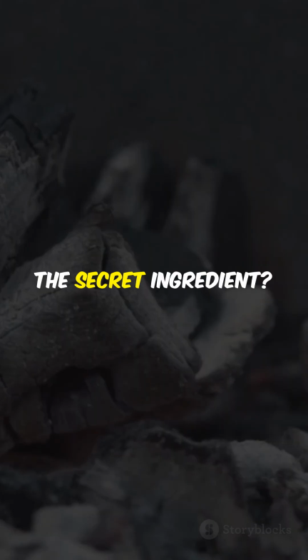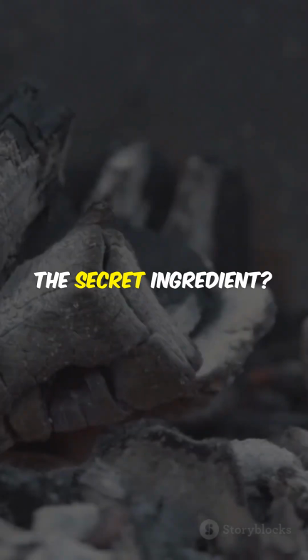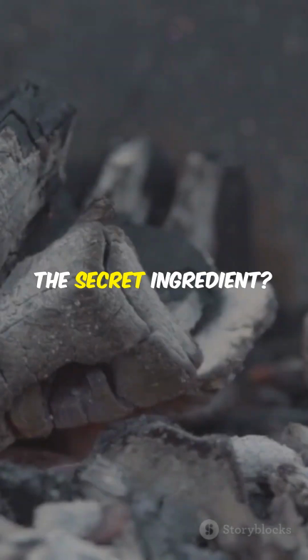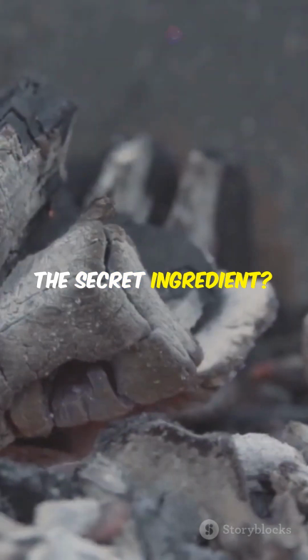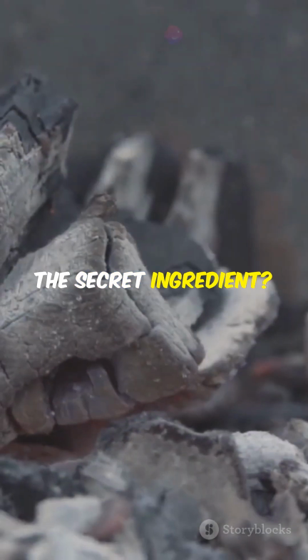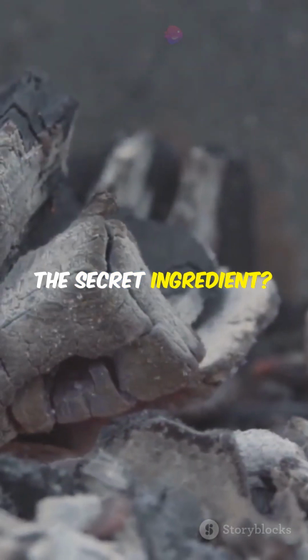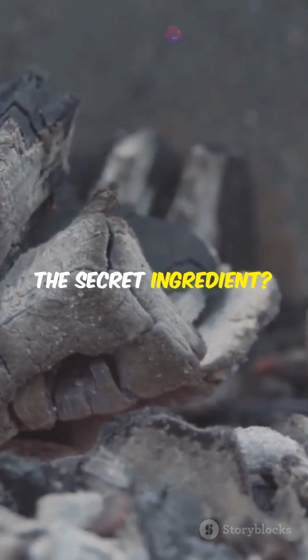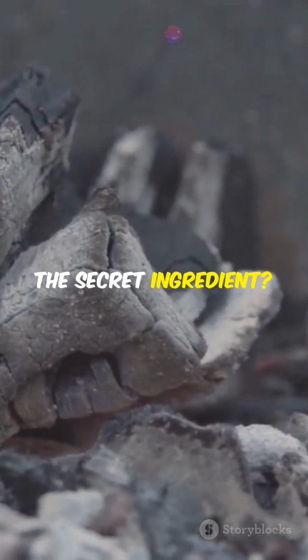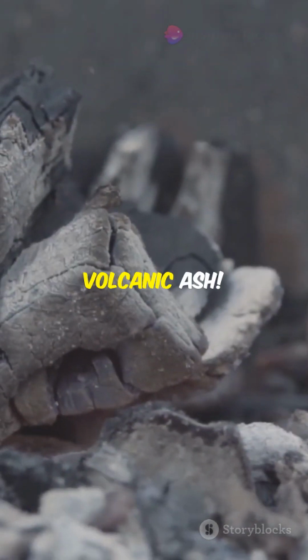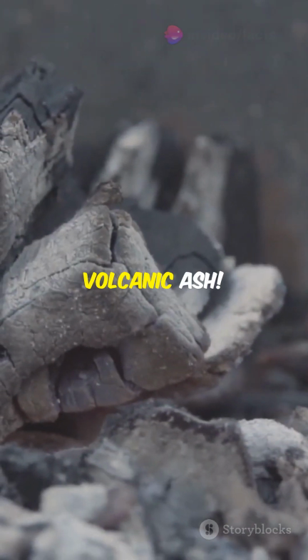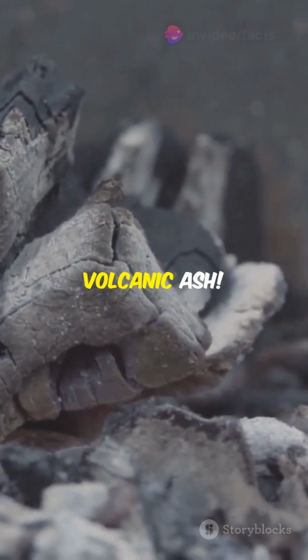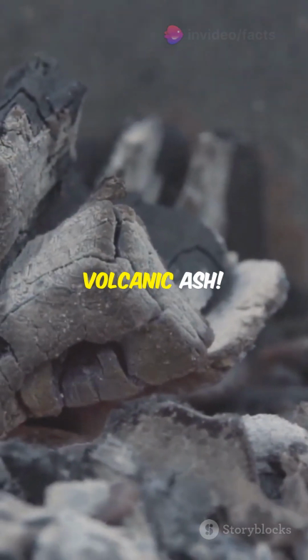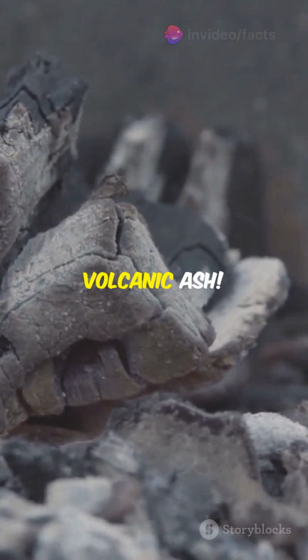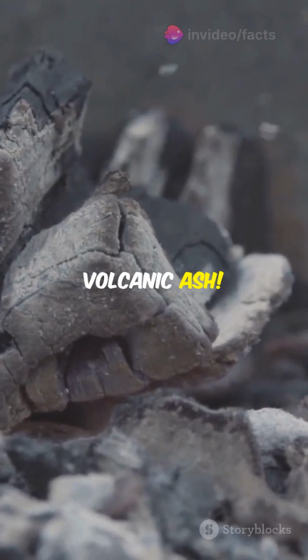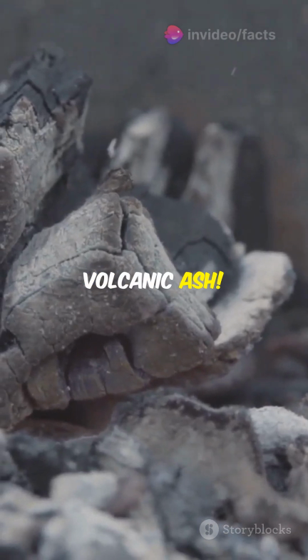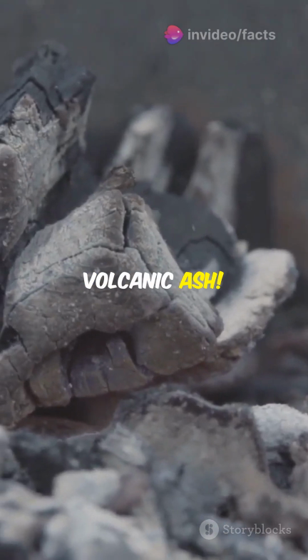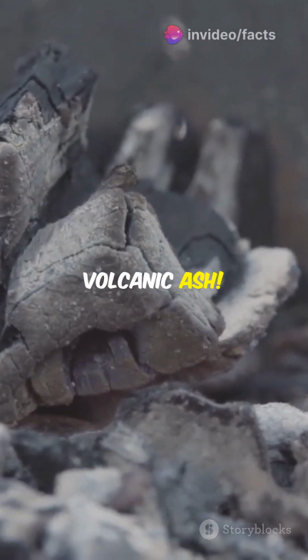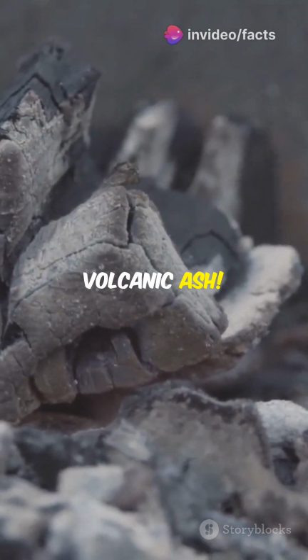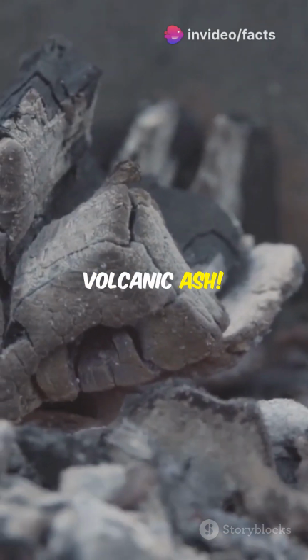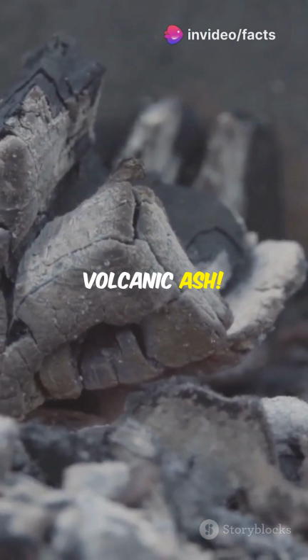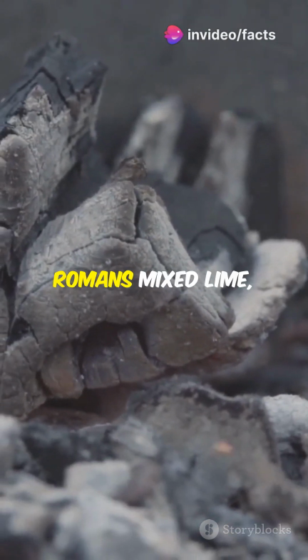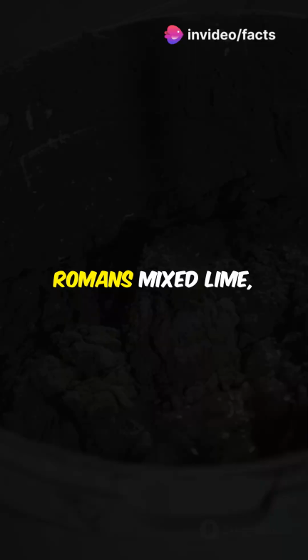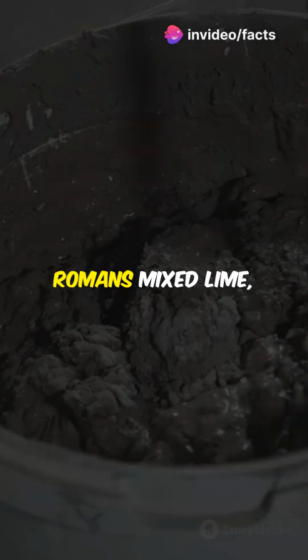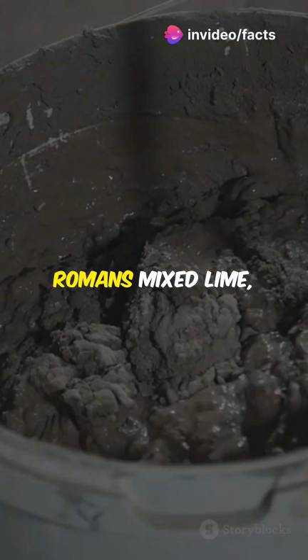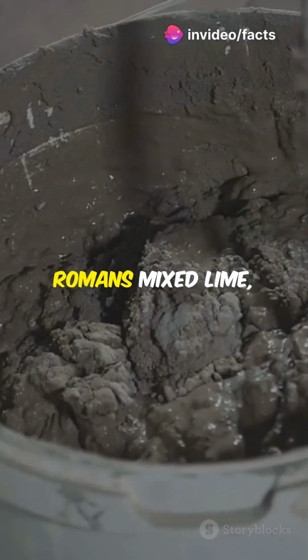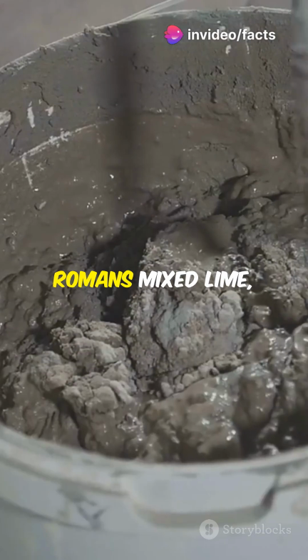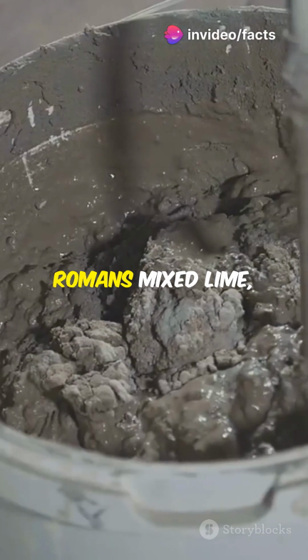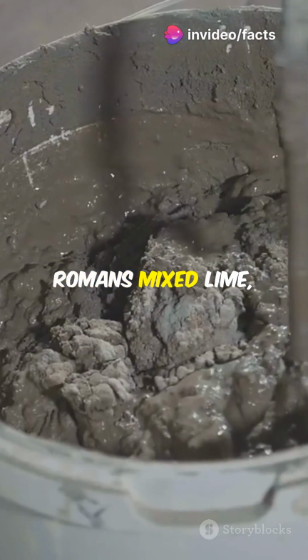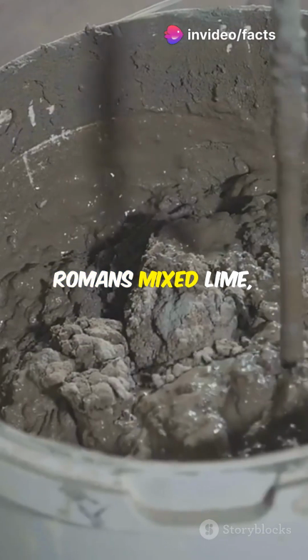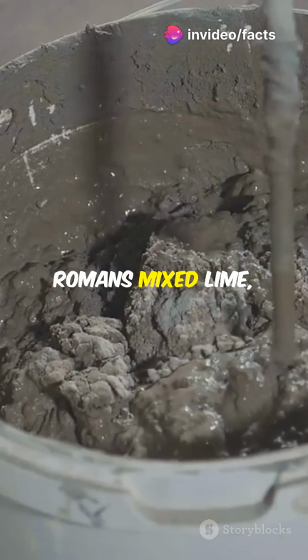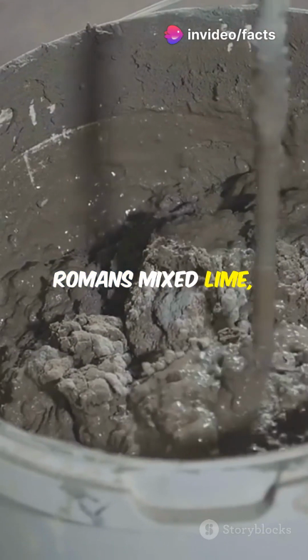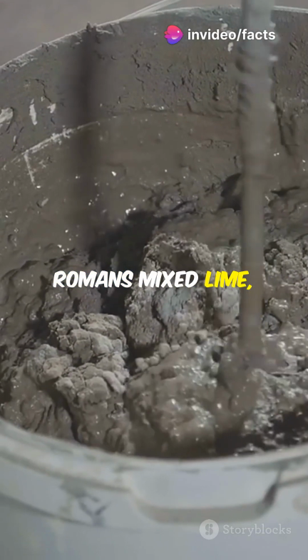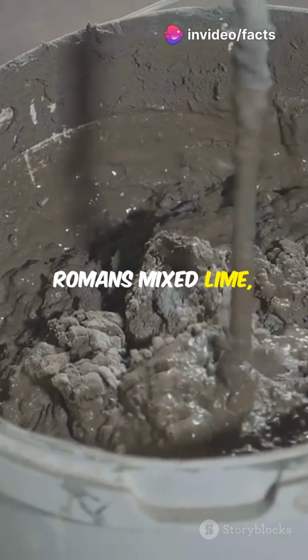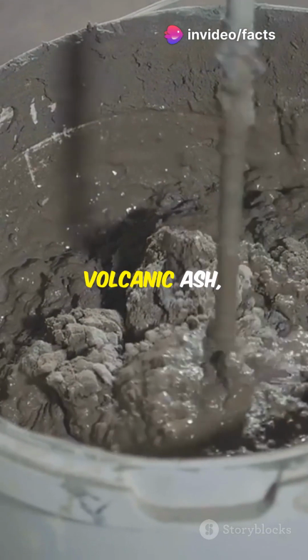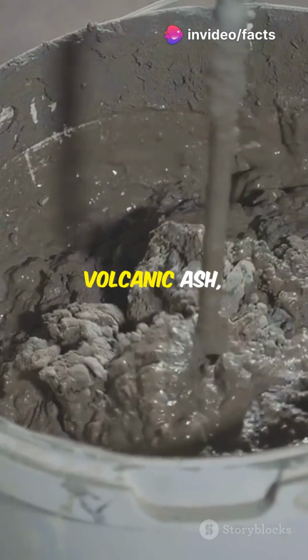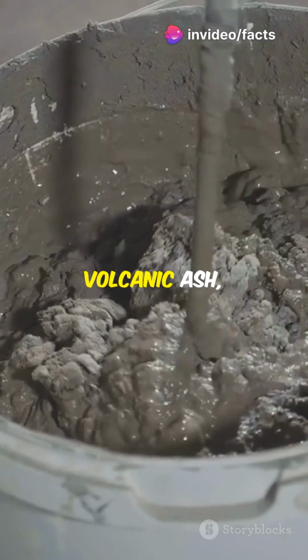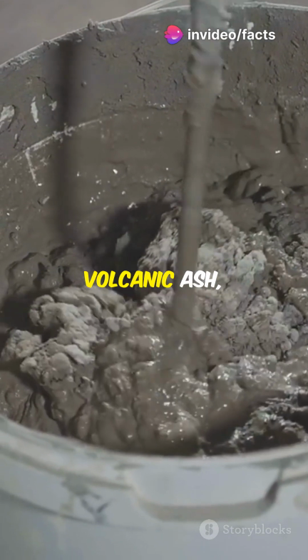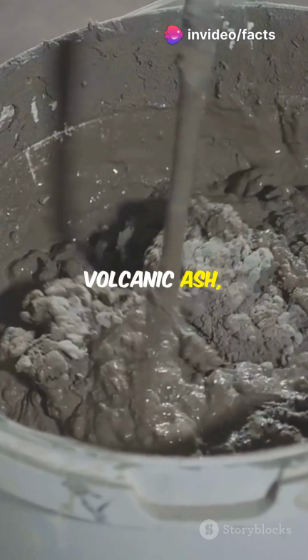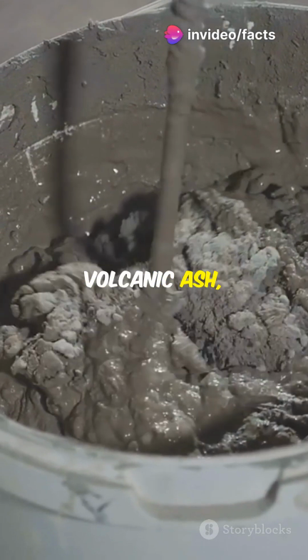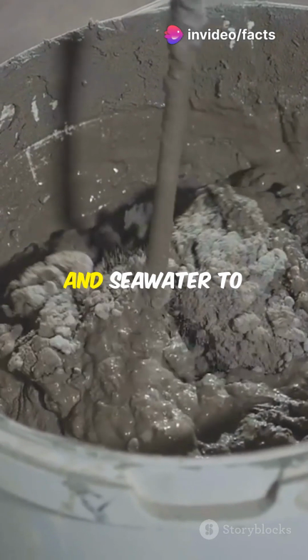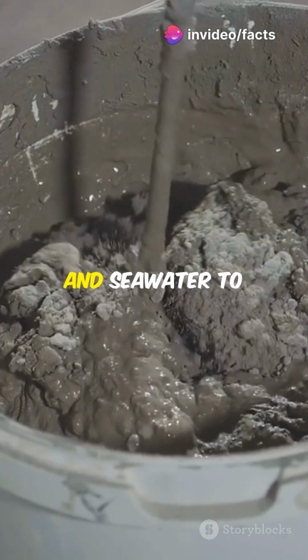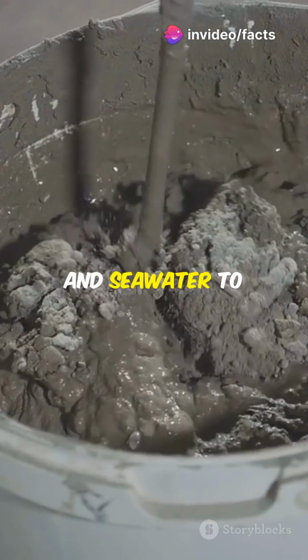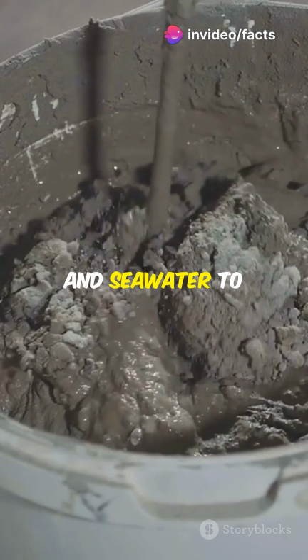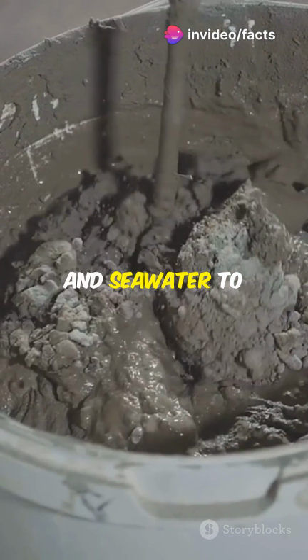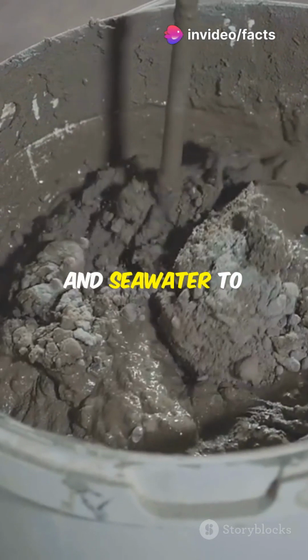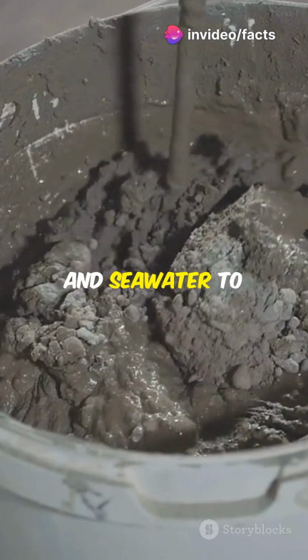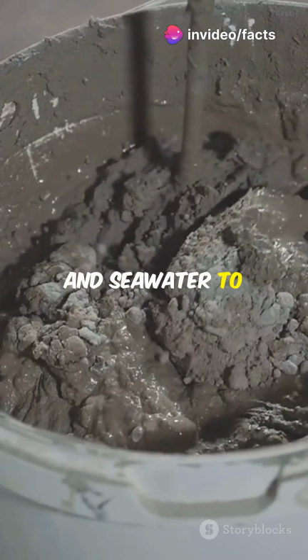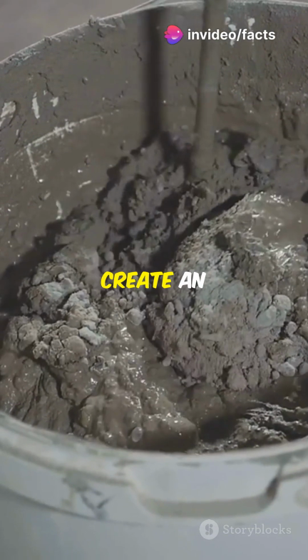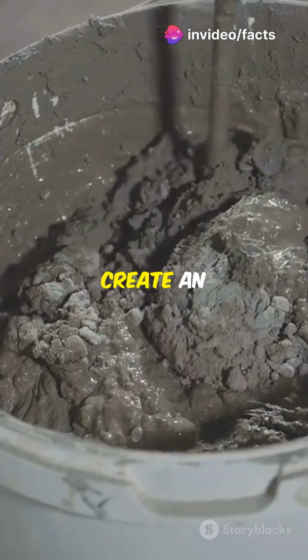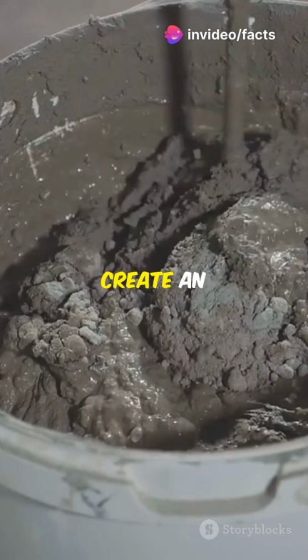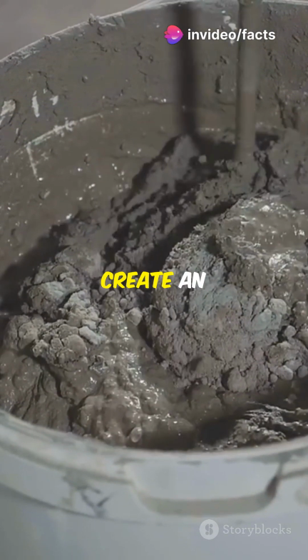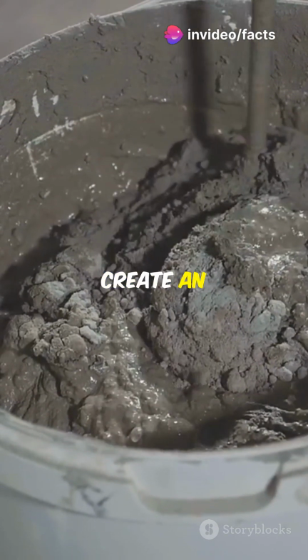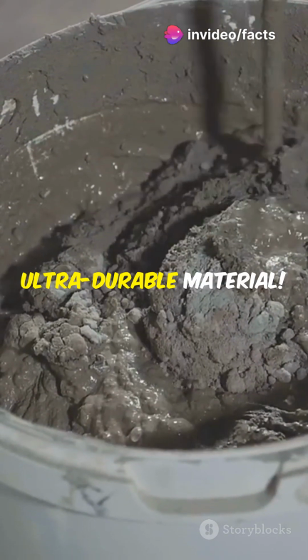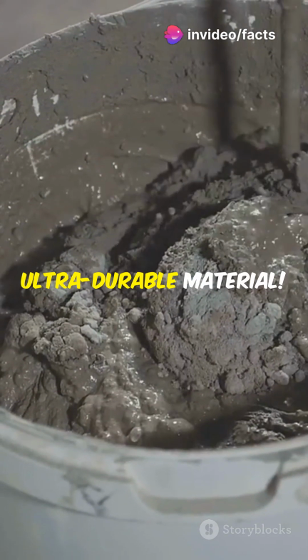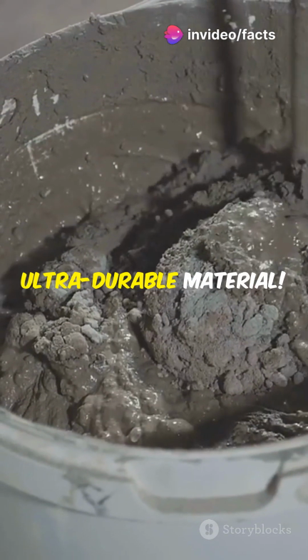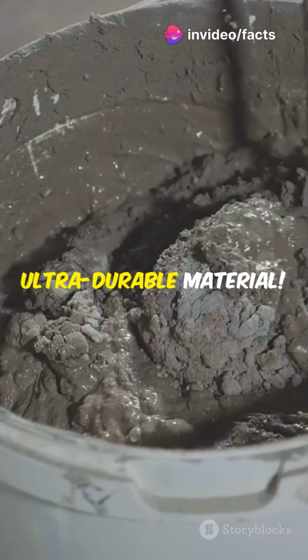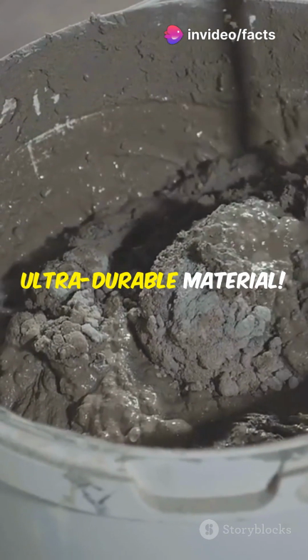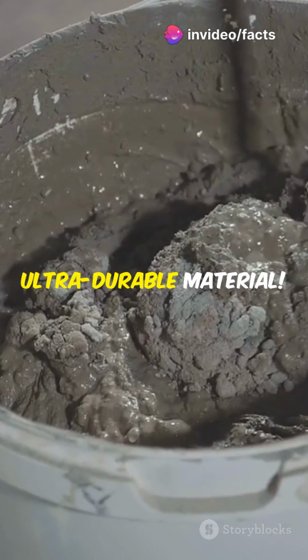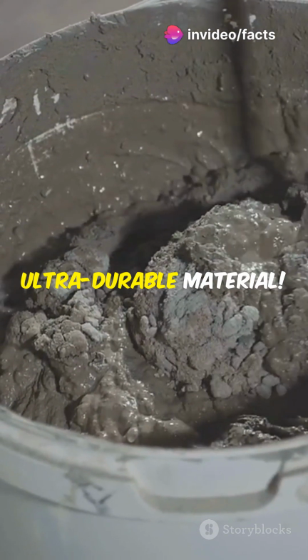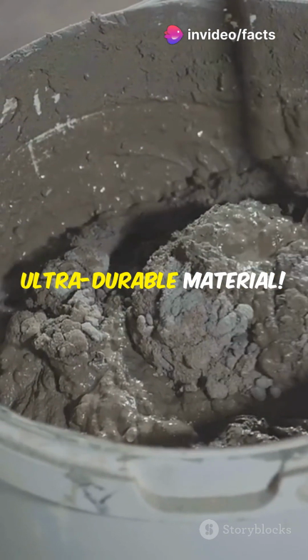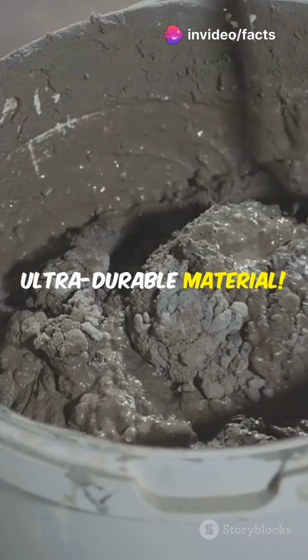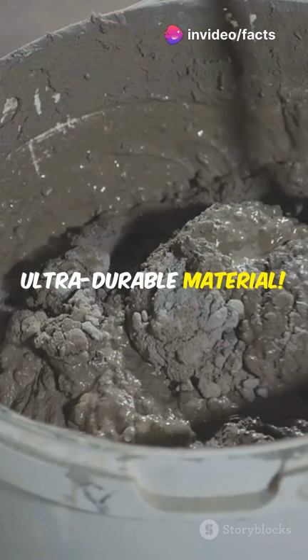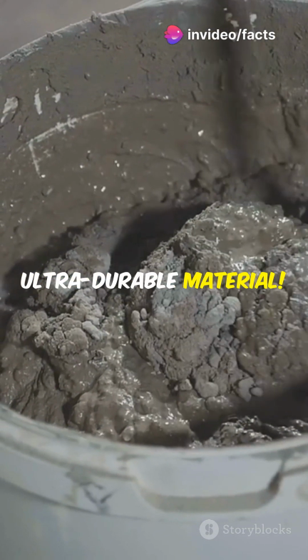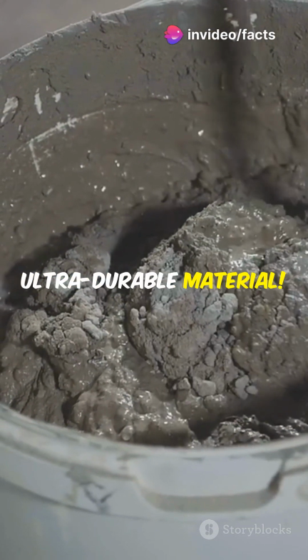The secret ingredient? Volcanic ash. Romans mixed lime, volcanic ash, and seawater to create an ultra-durable material.